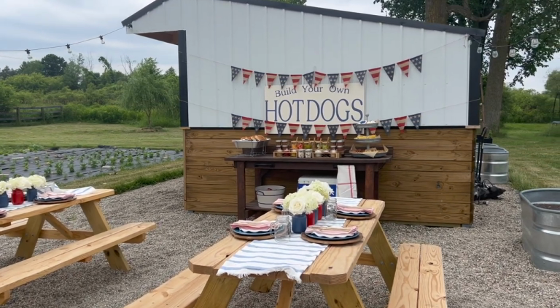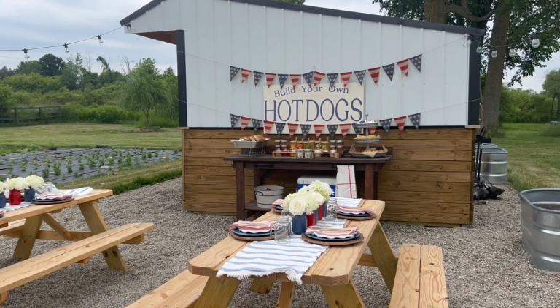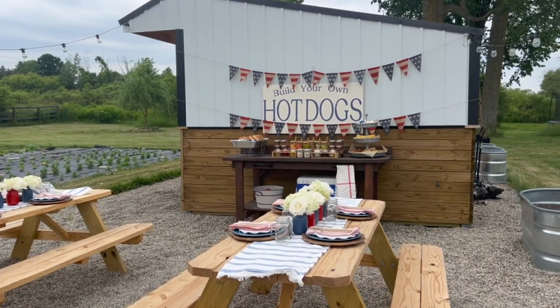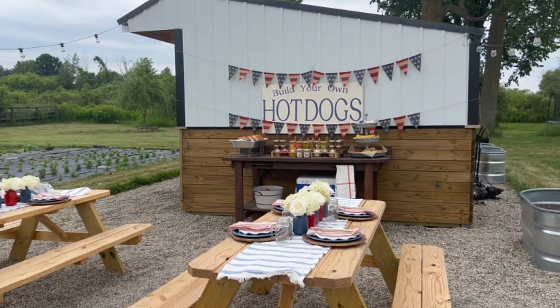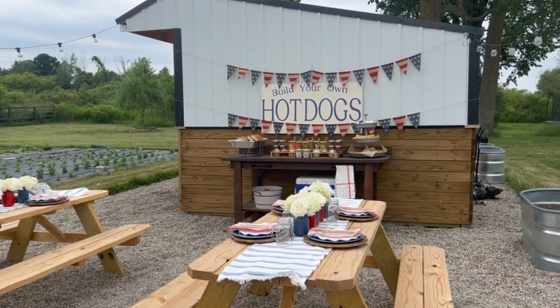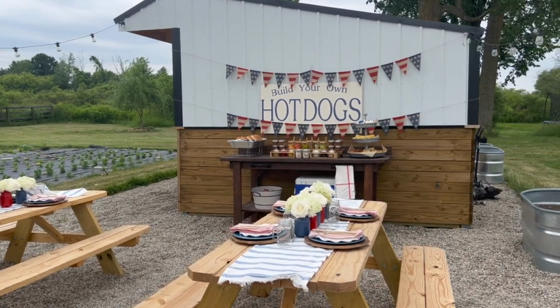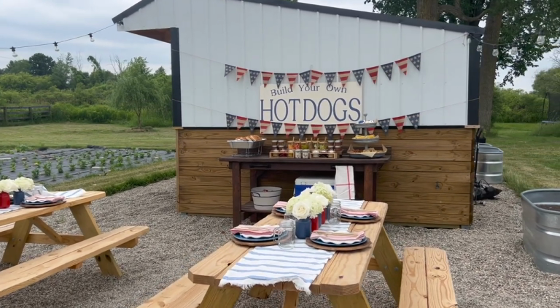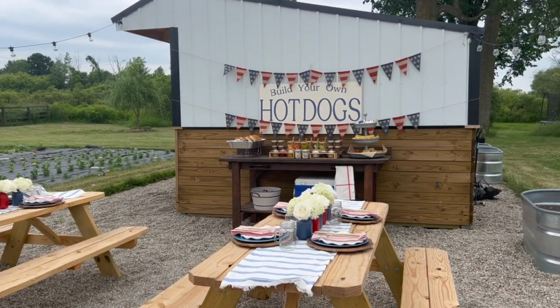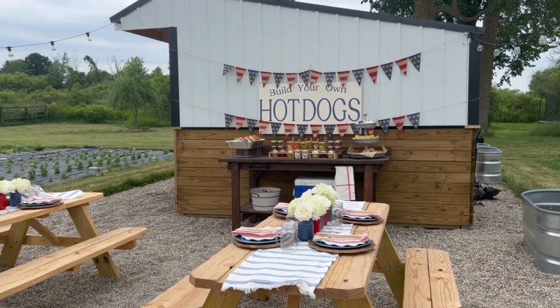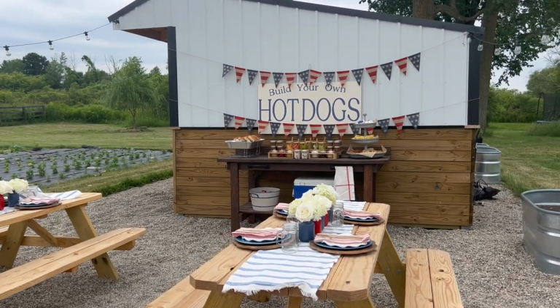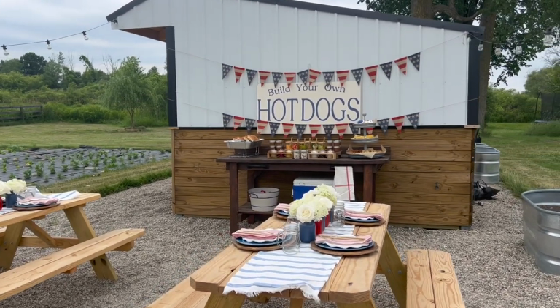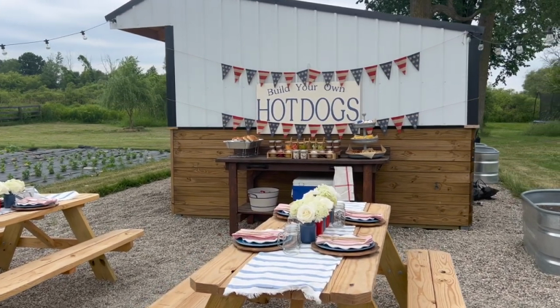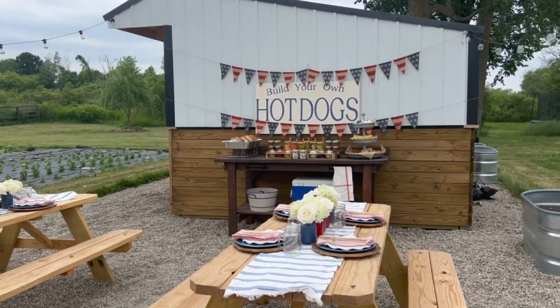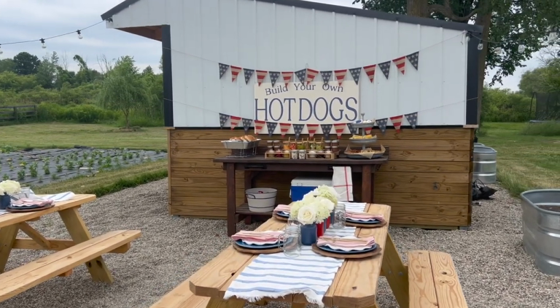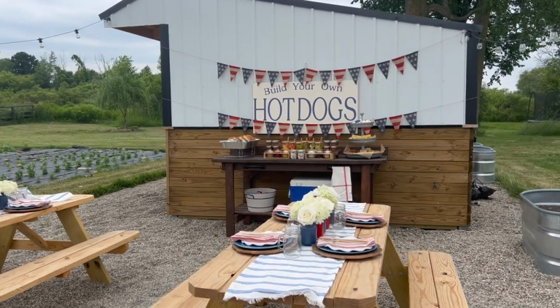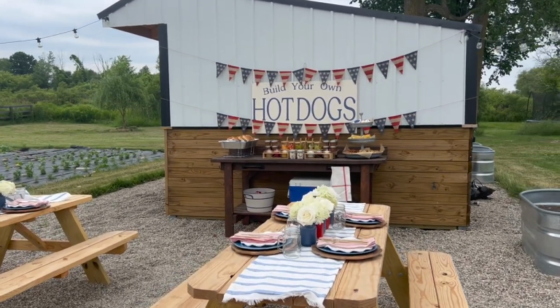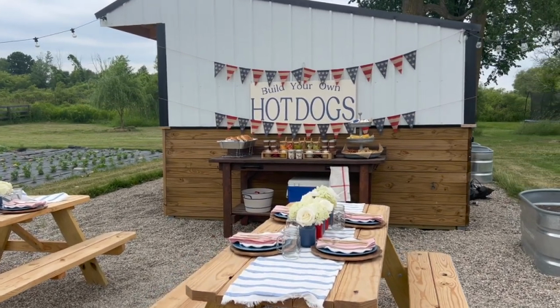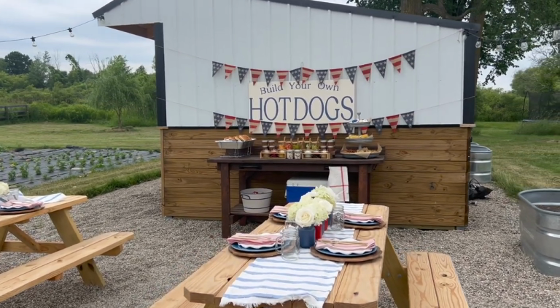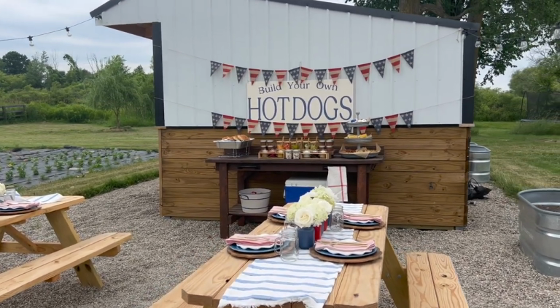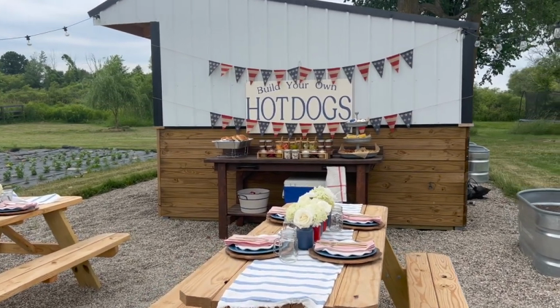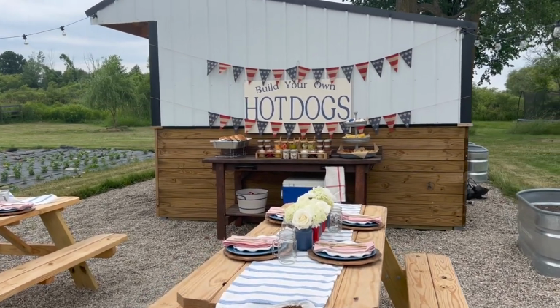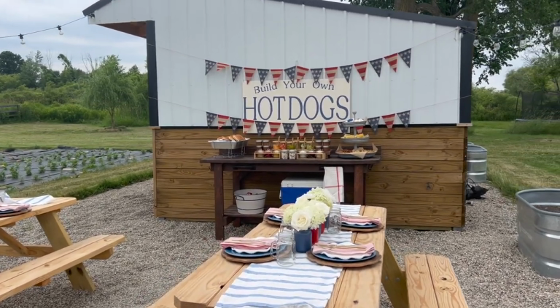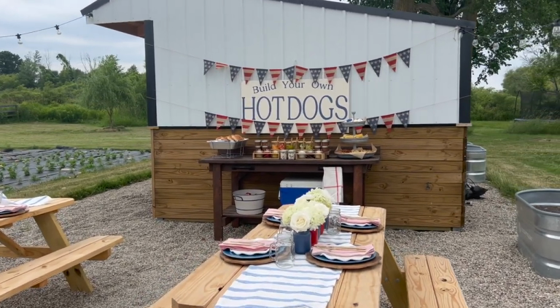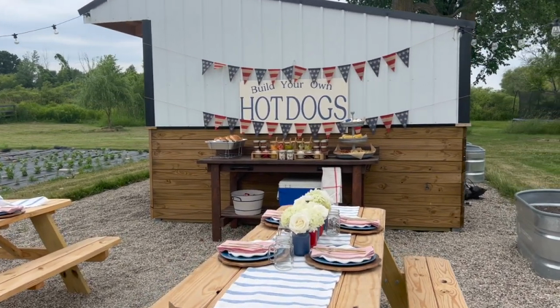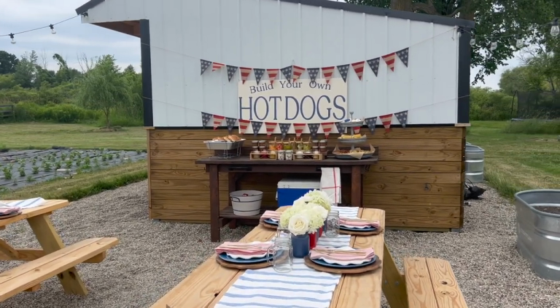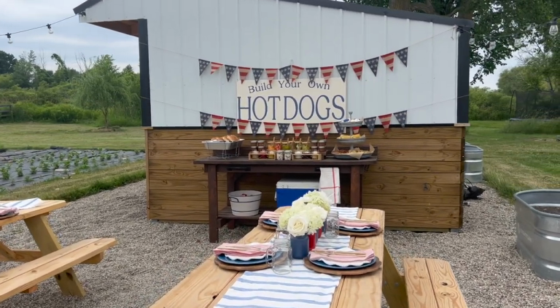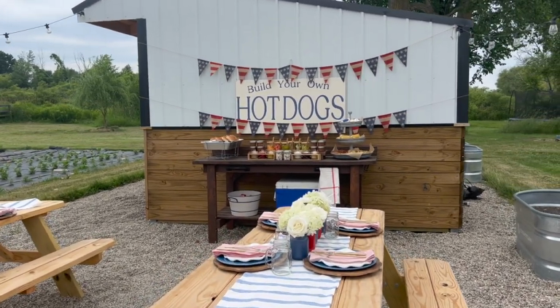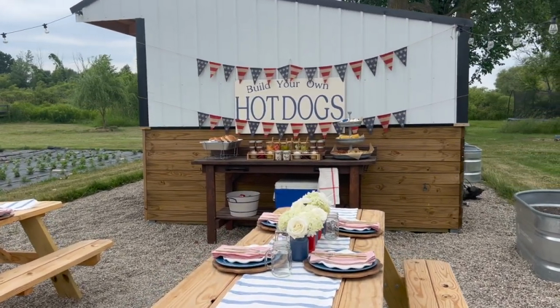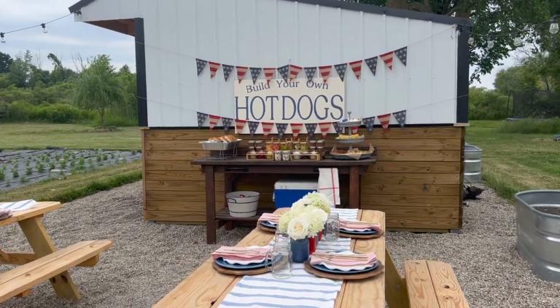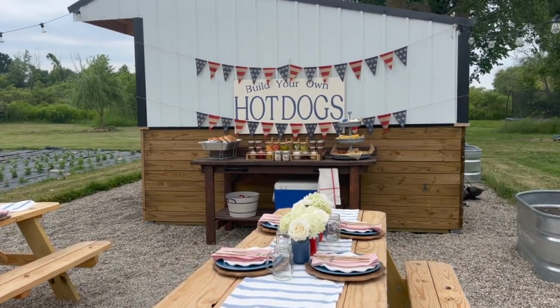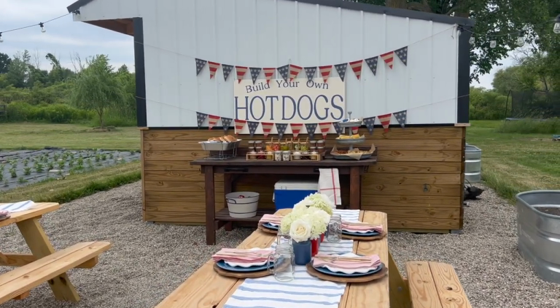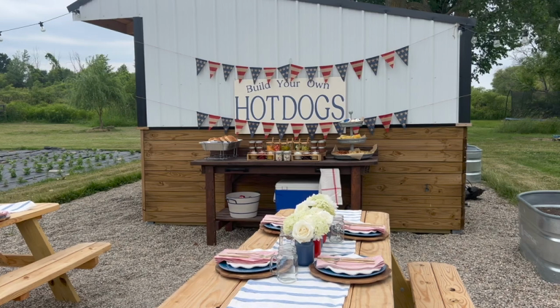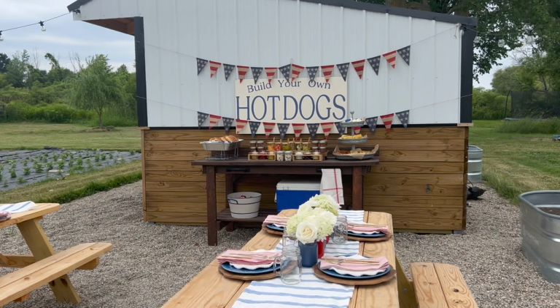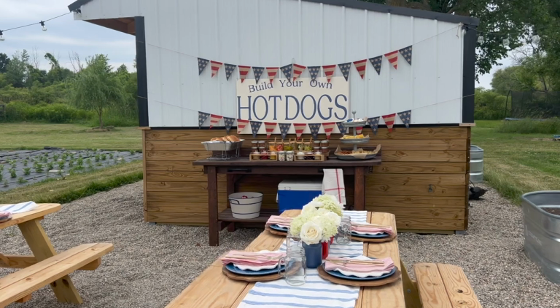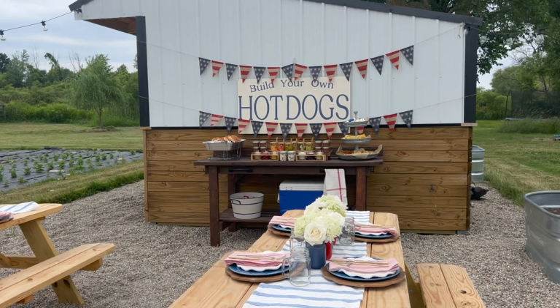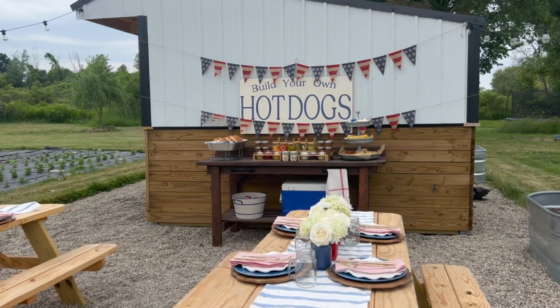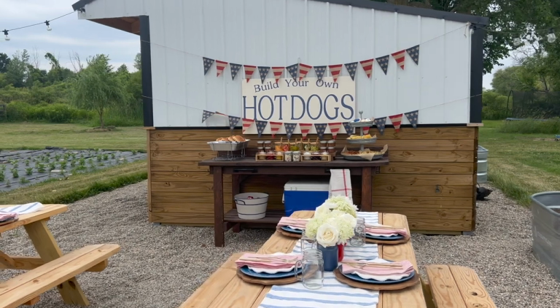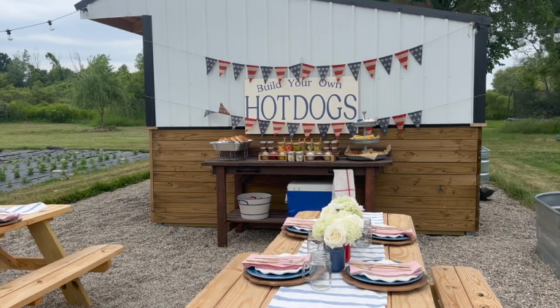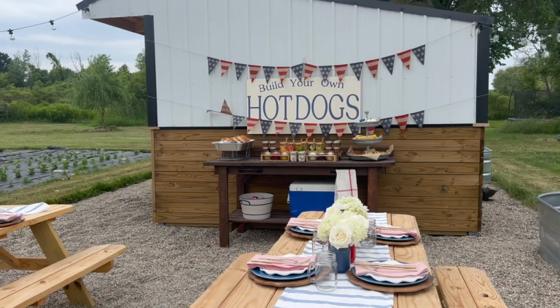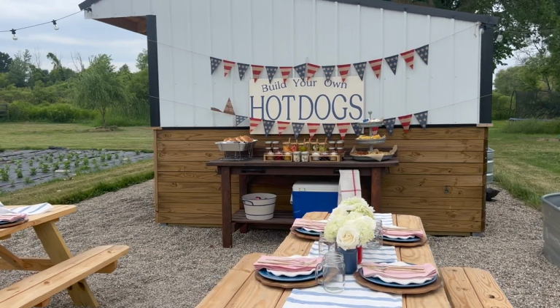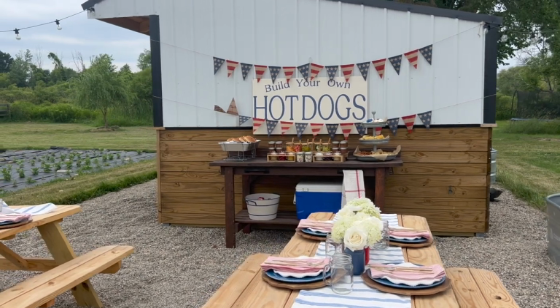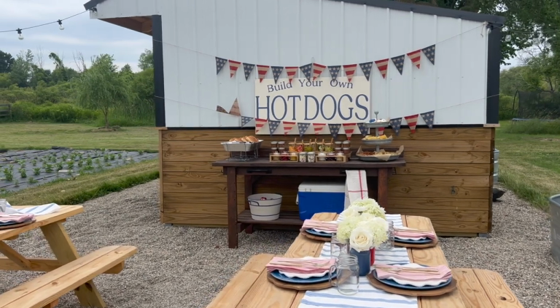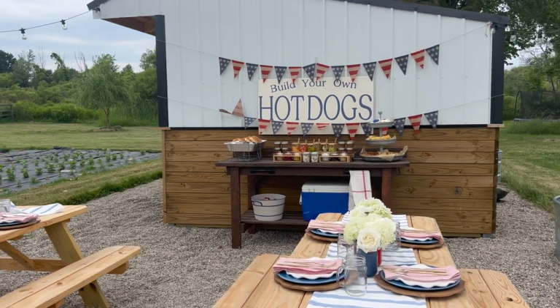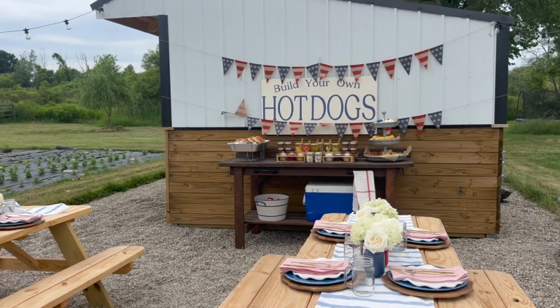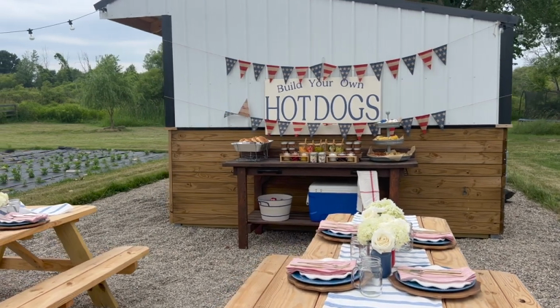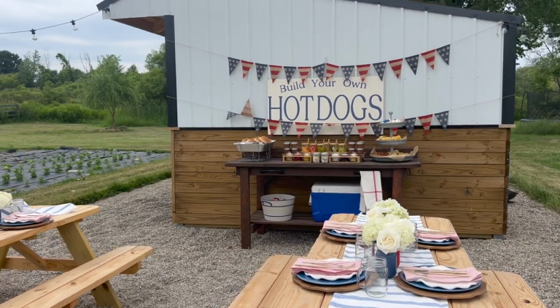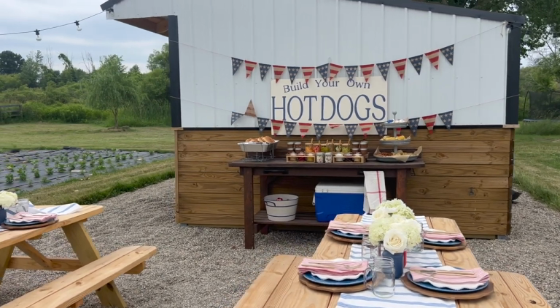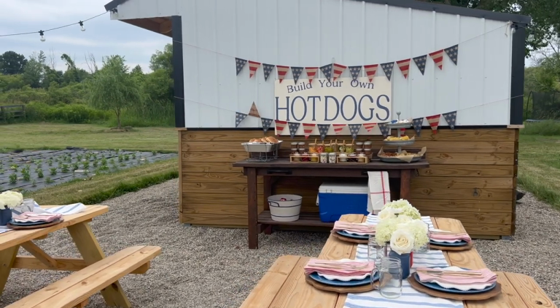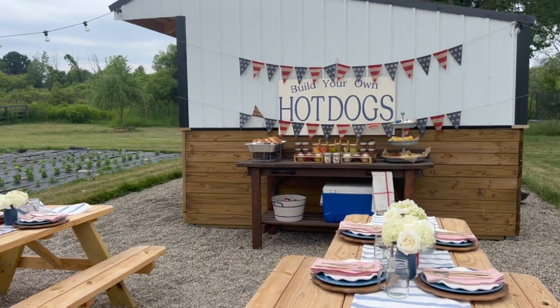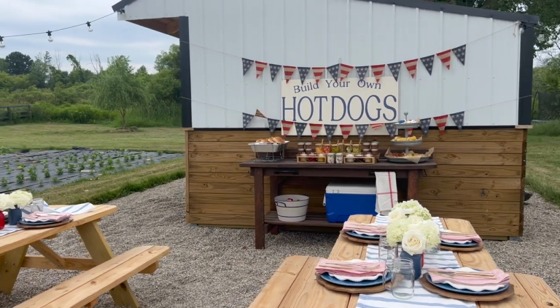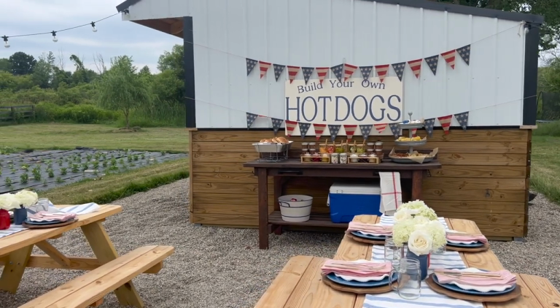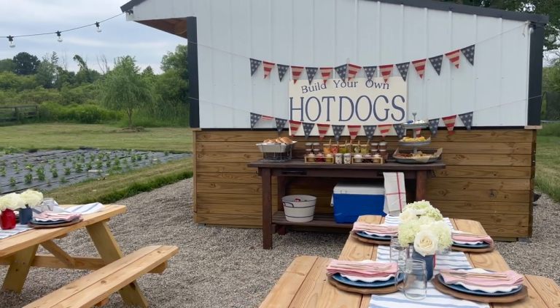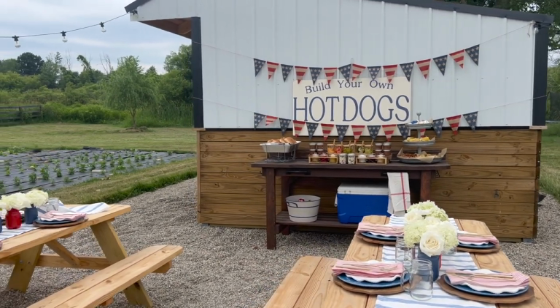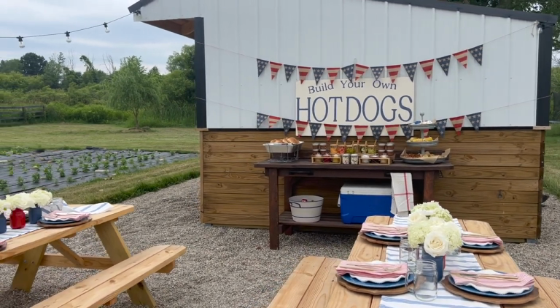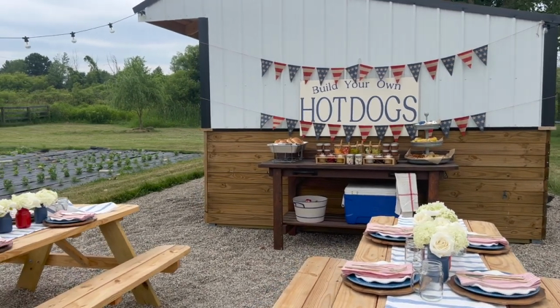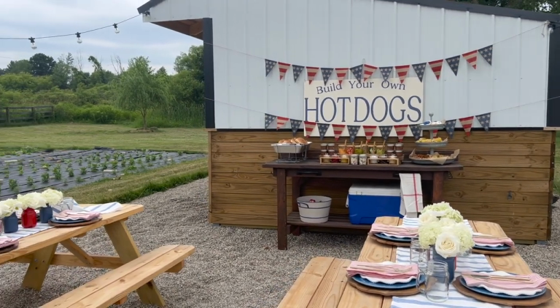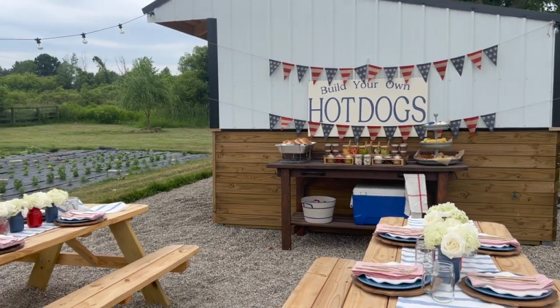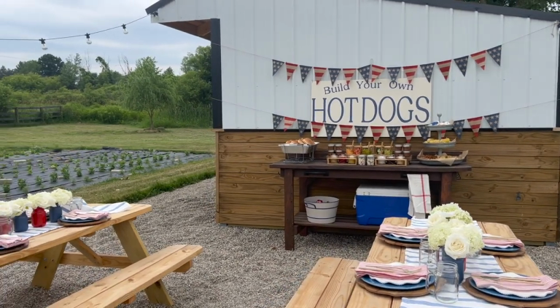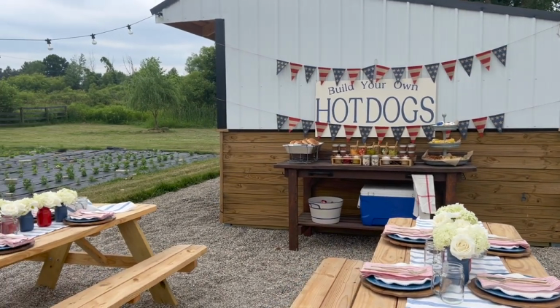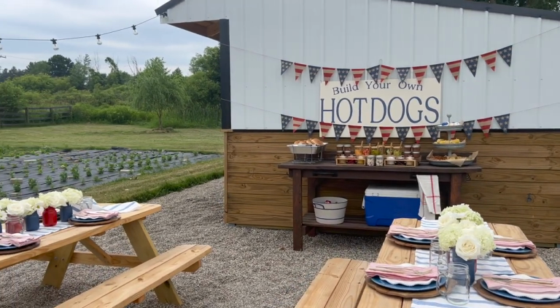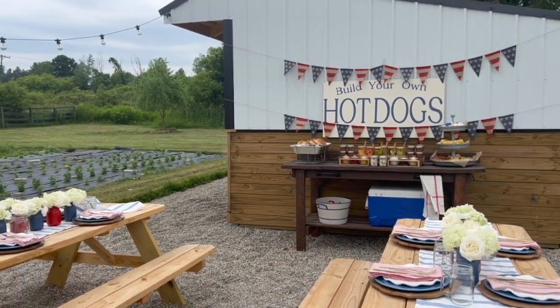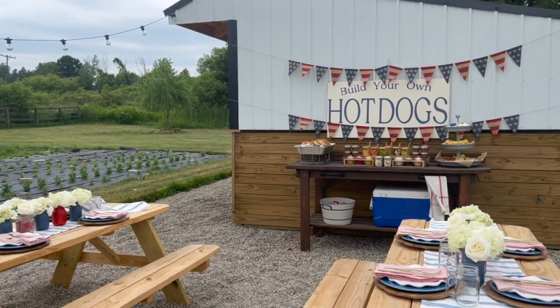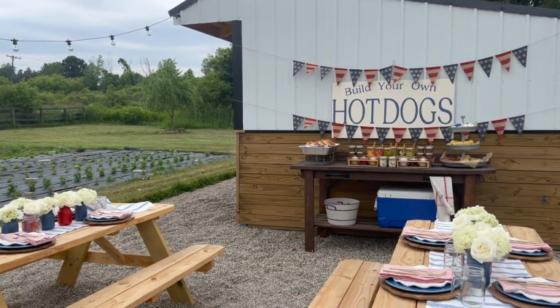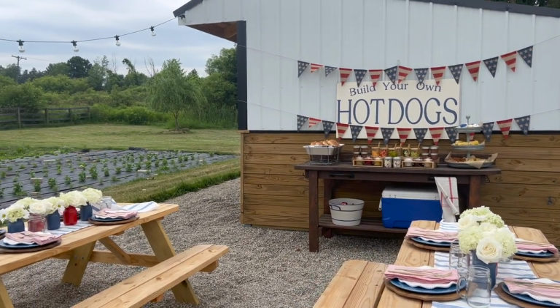We put two picnic tables here this year so if people want to come by, I'm hoping that I will have lemonade here on the weekends so people can come by and sit as they purchase our vegetables and flowers when they're in season. But right now I'm using it as the hot dog bar. I'll show you all the details of this space and a couple DIYs within it.